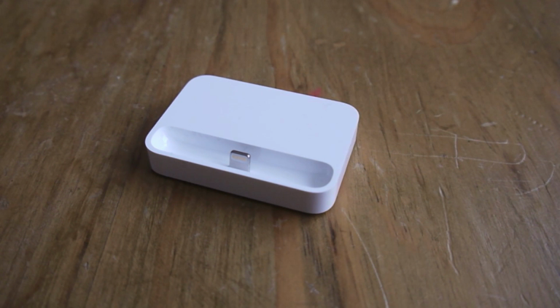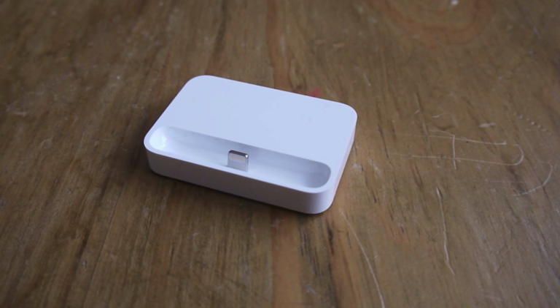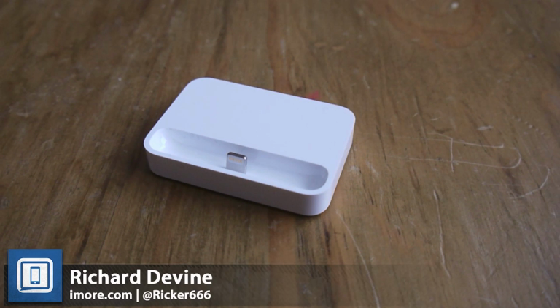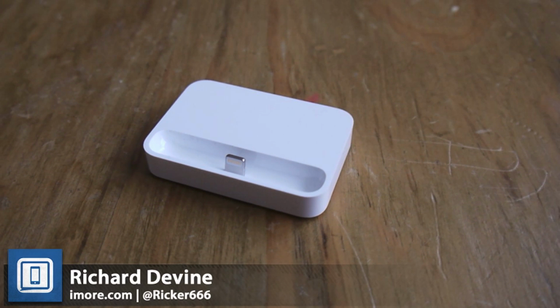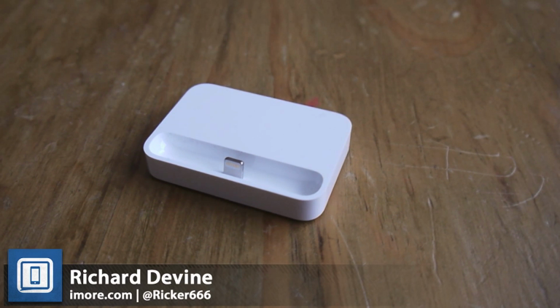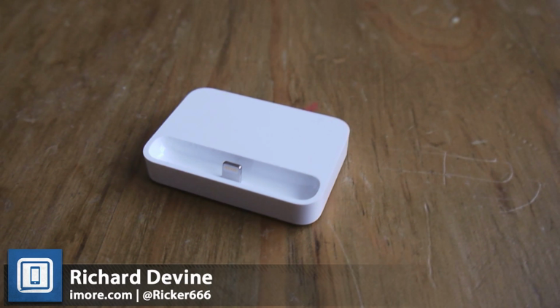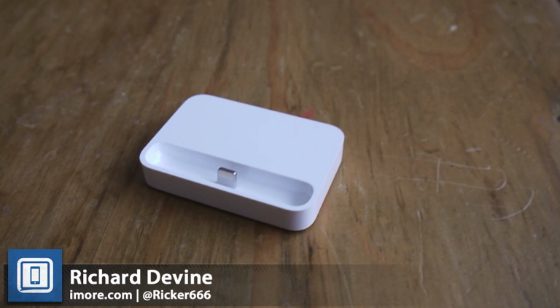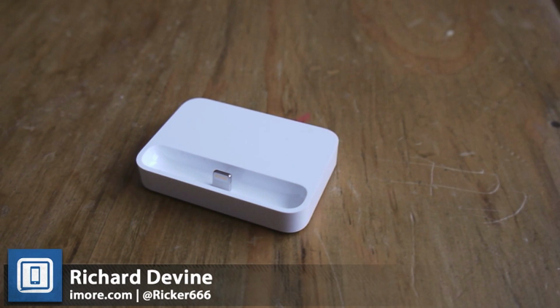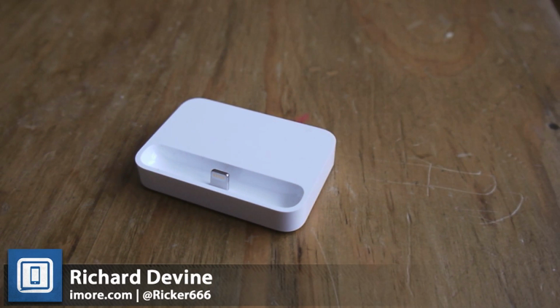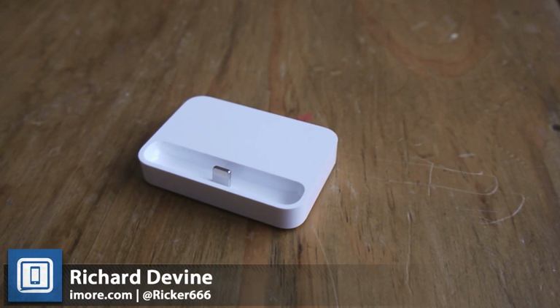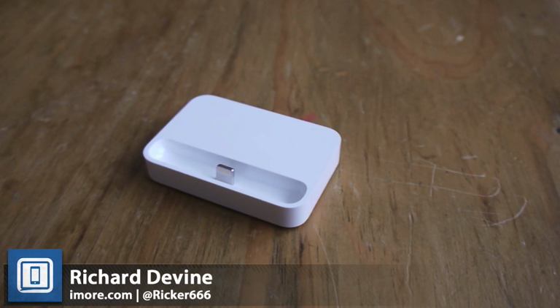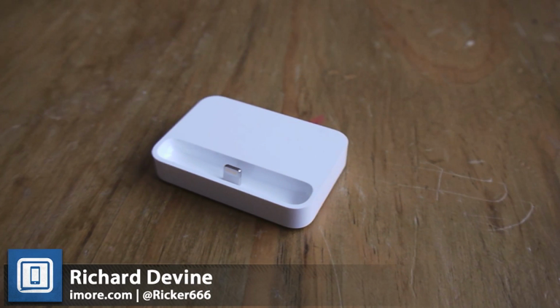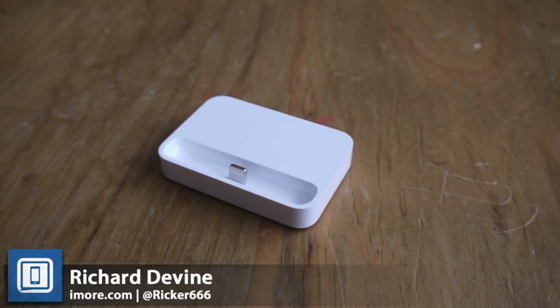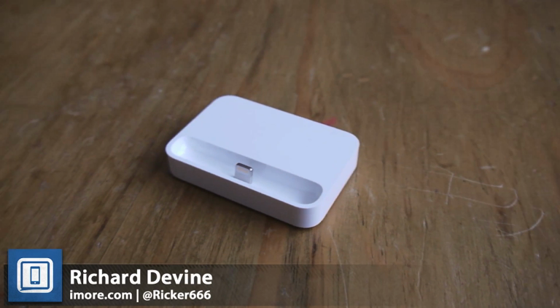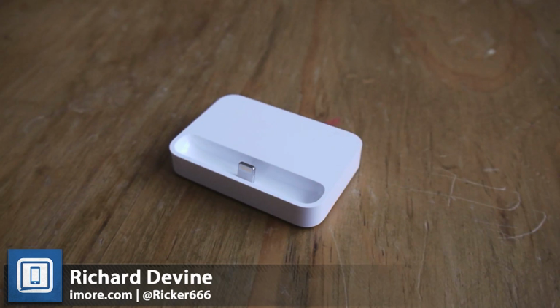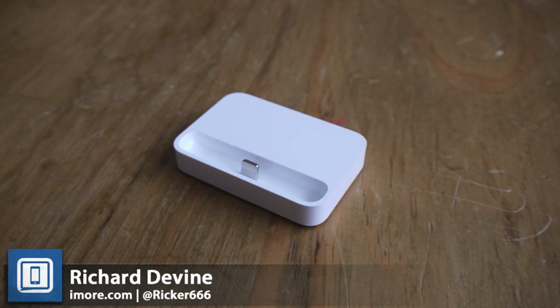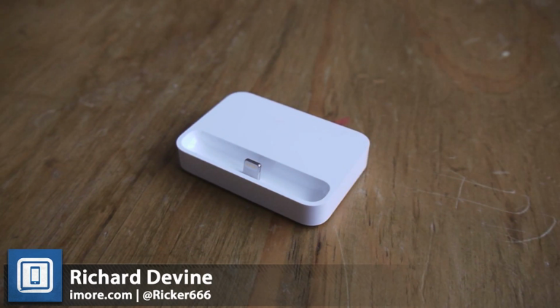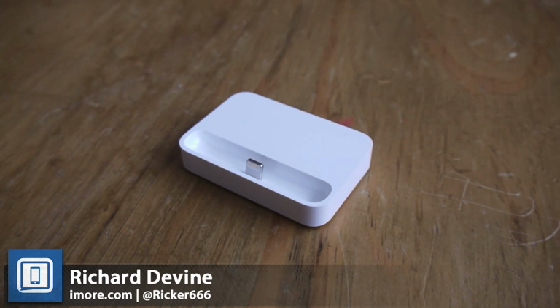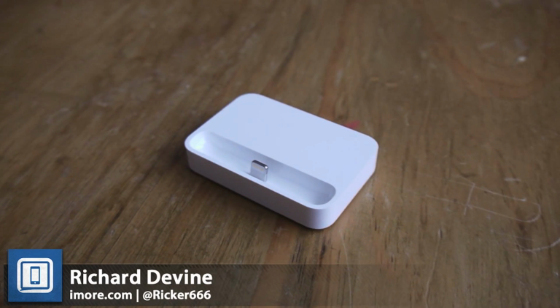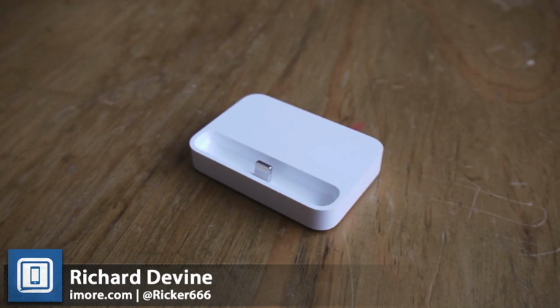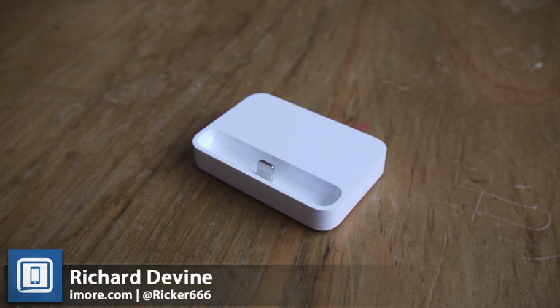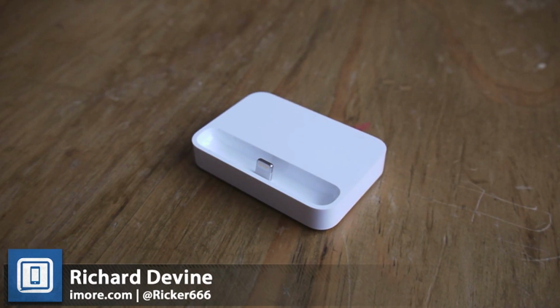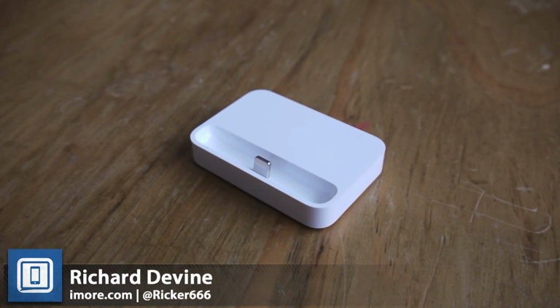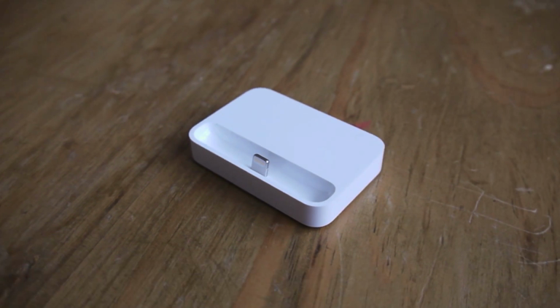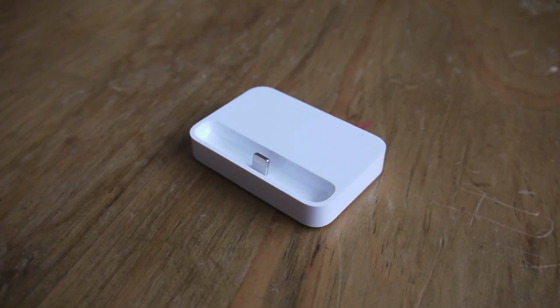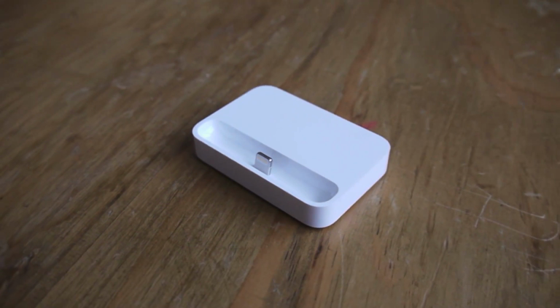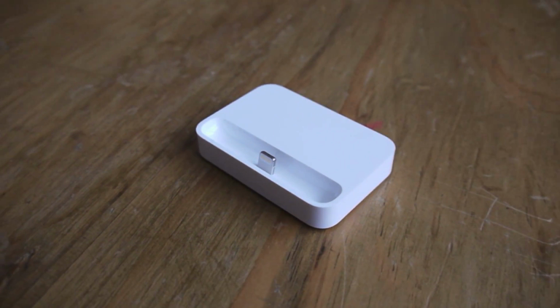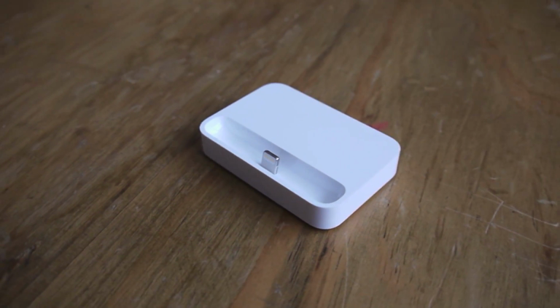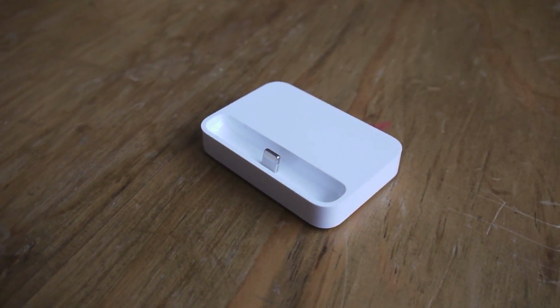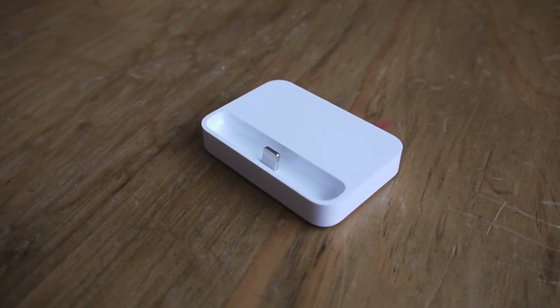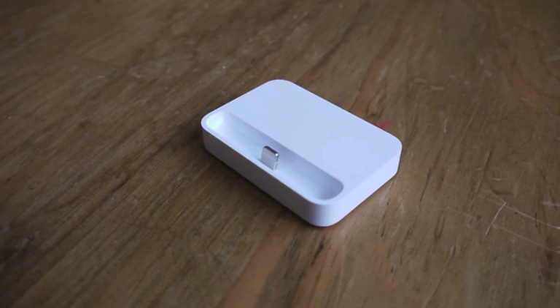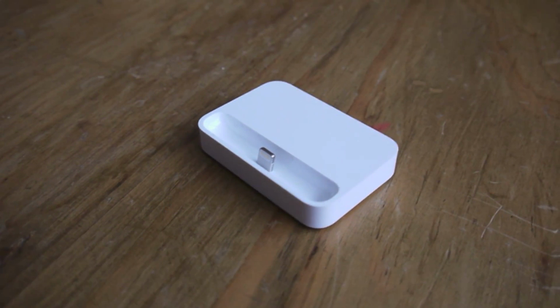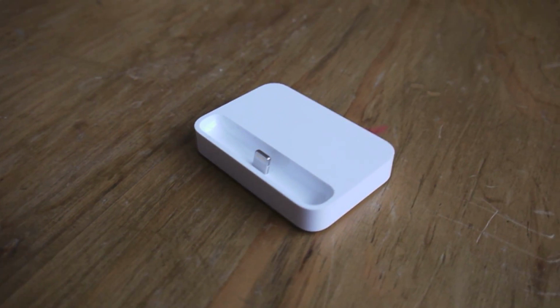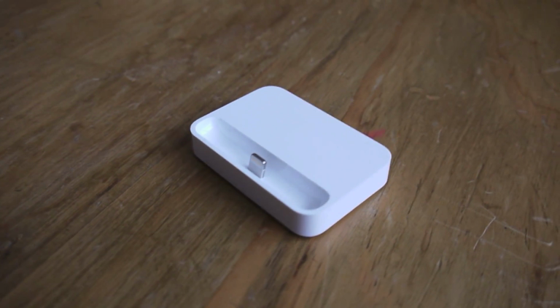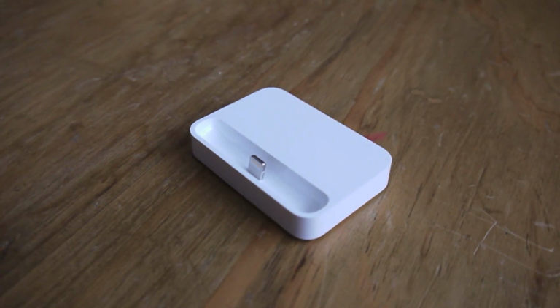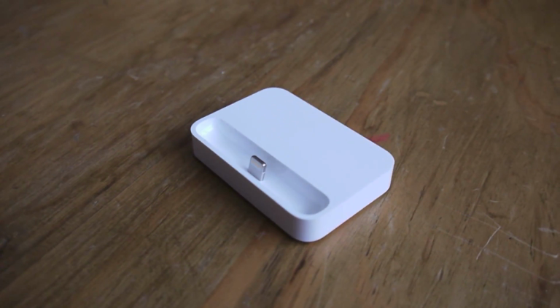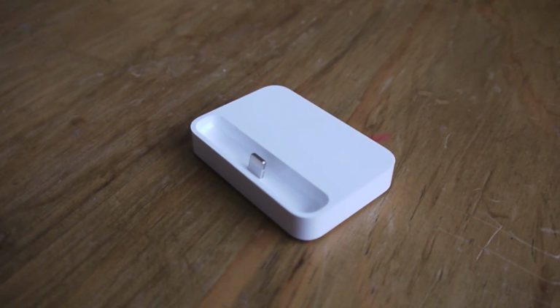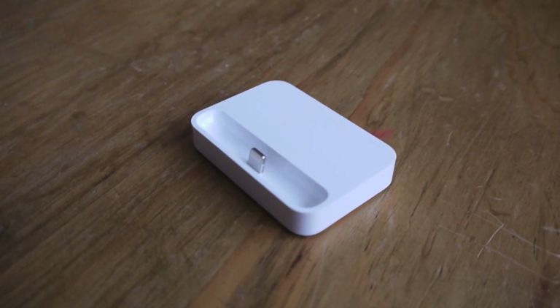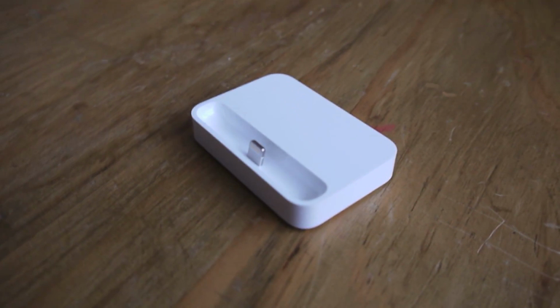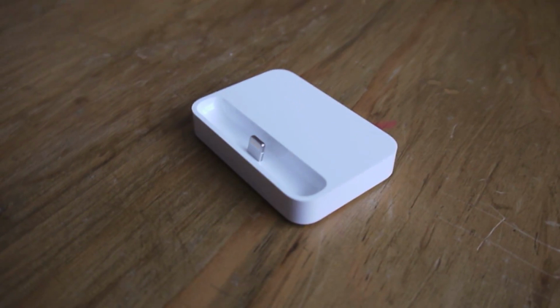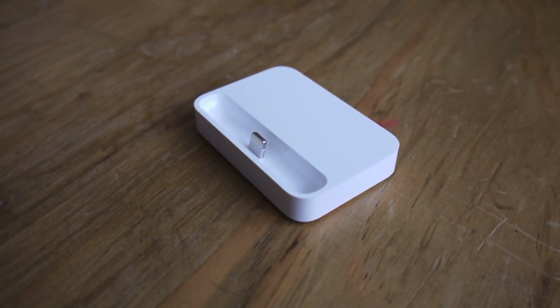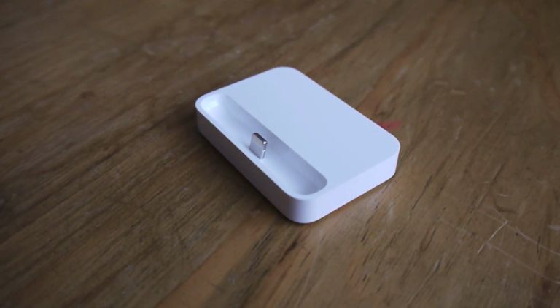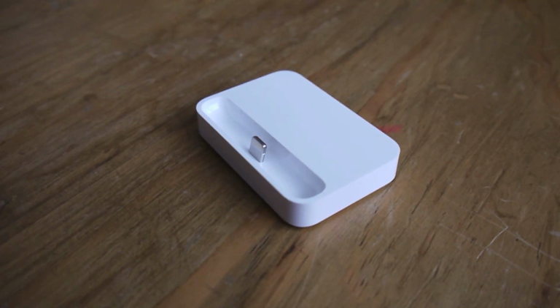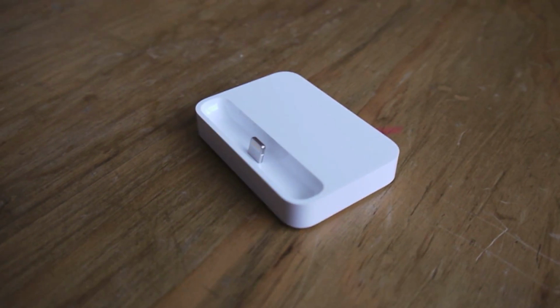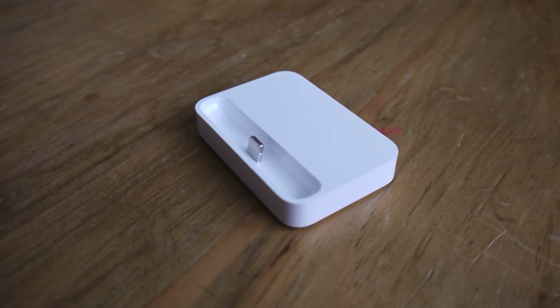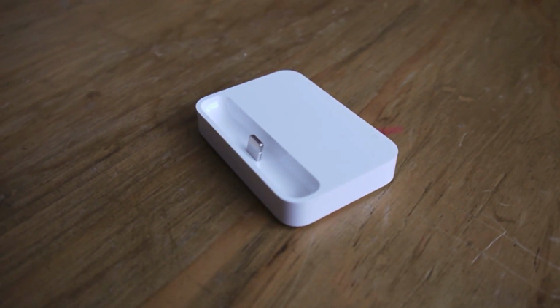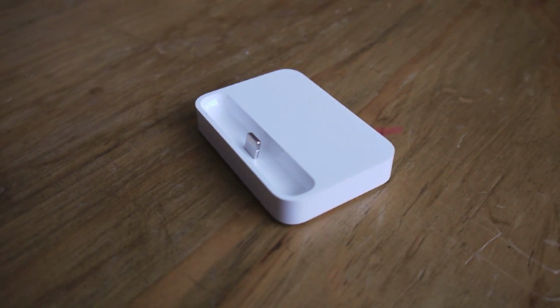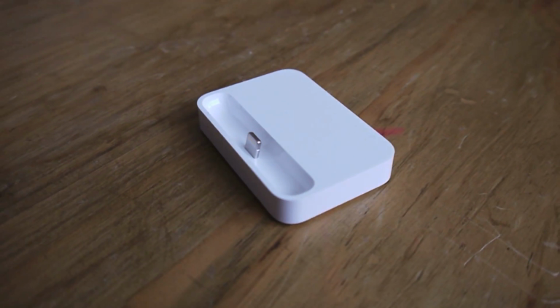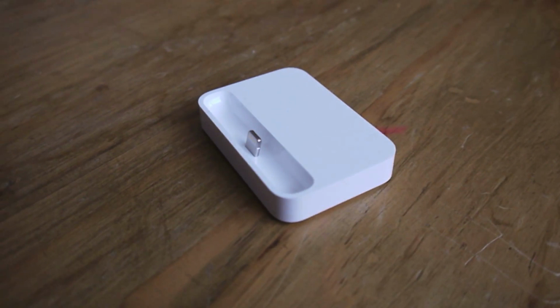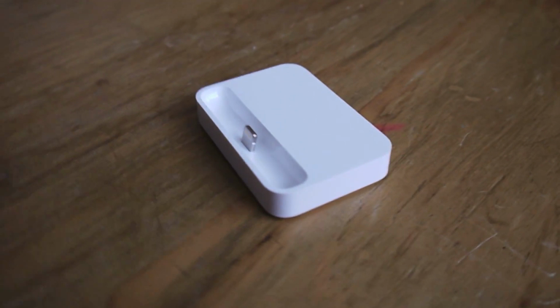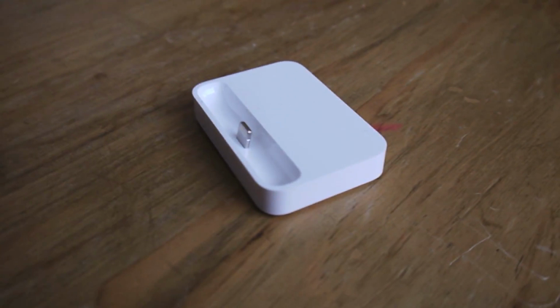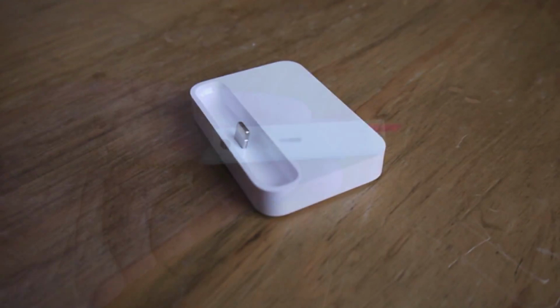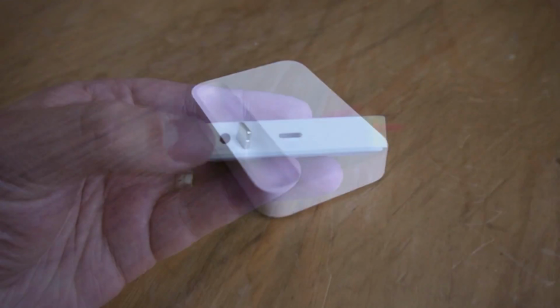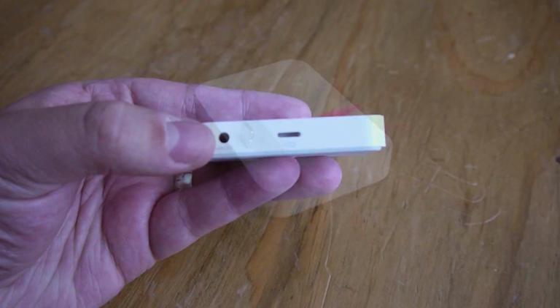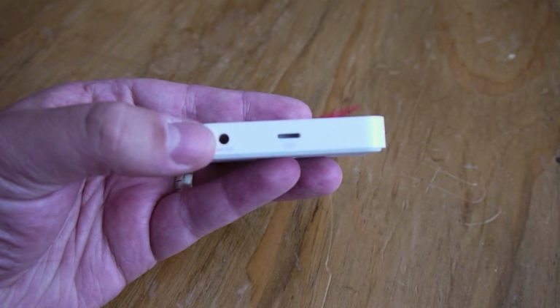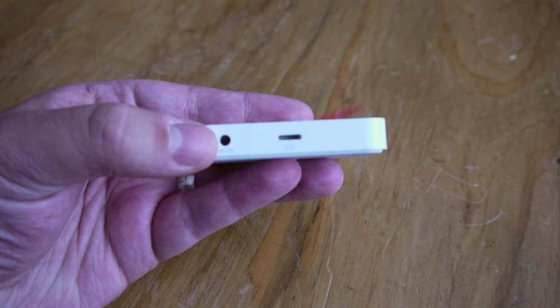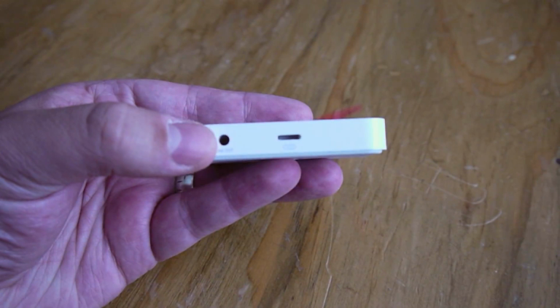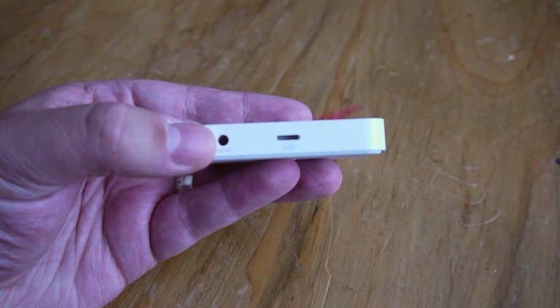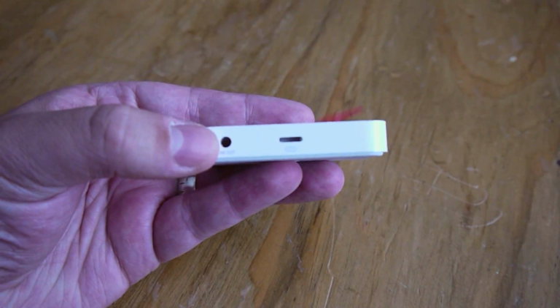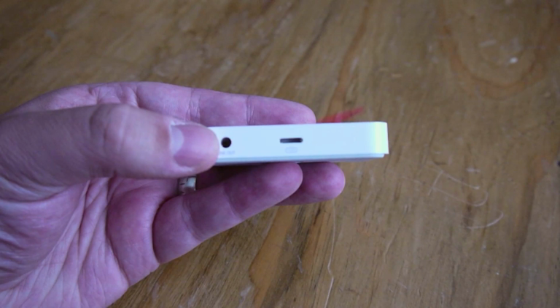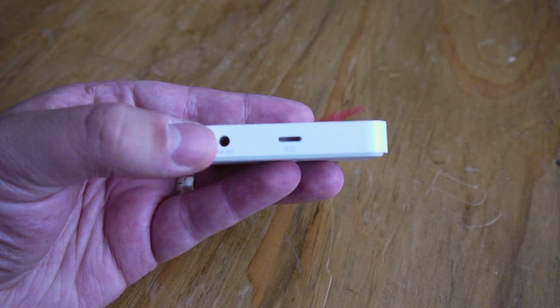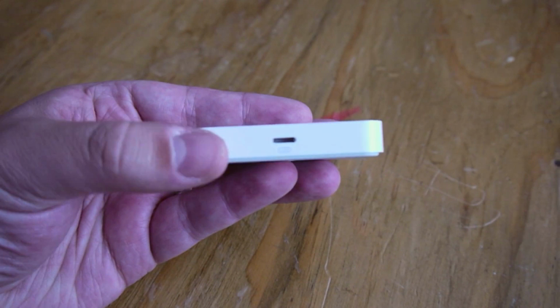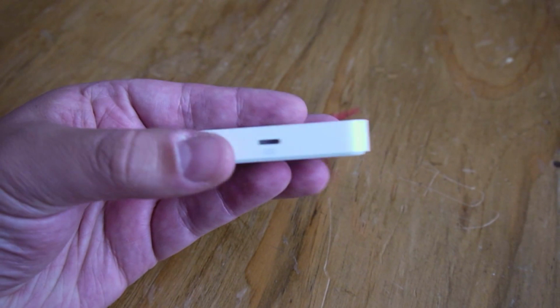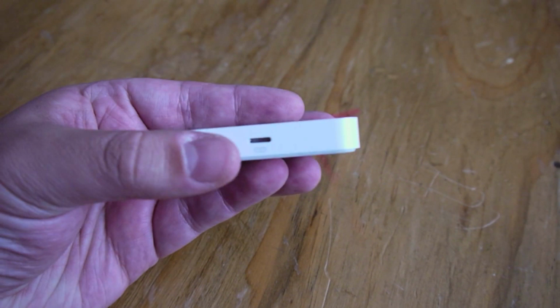Hey guys, Richard here for iMore.com. Apple is back in the accessories game and what we've got today is the iPhone 5C dock.